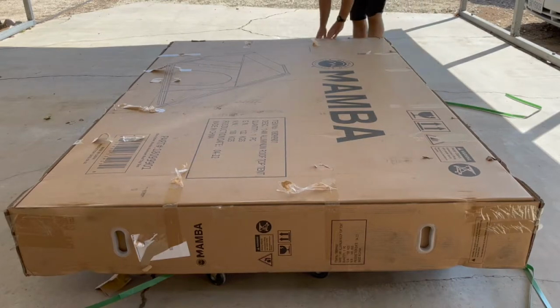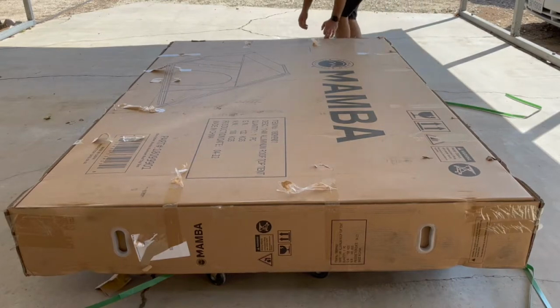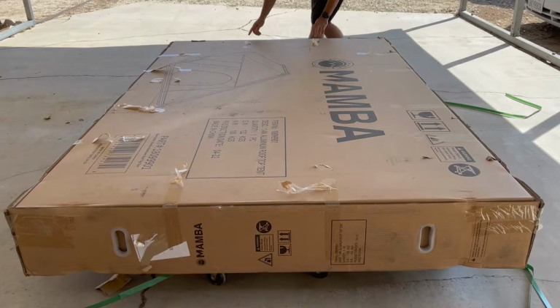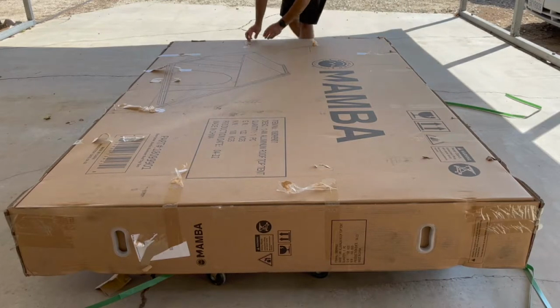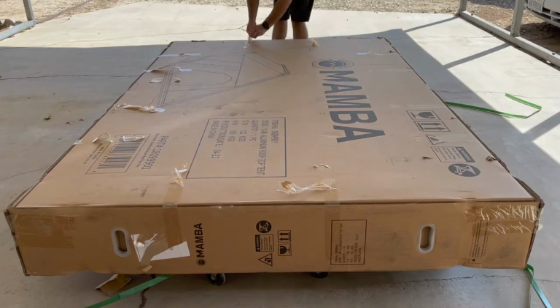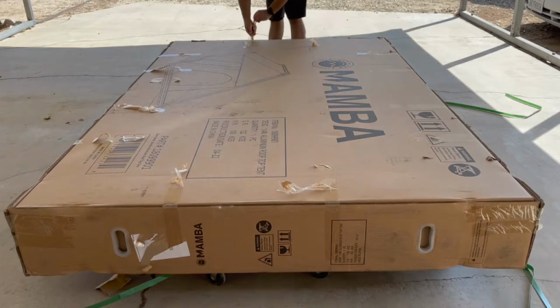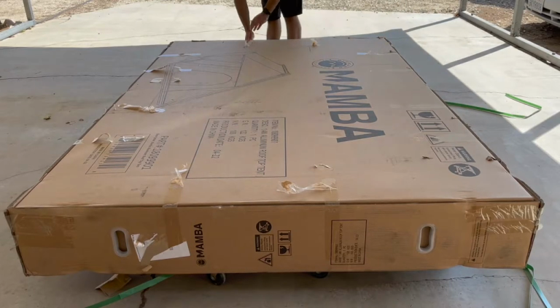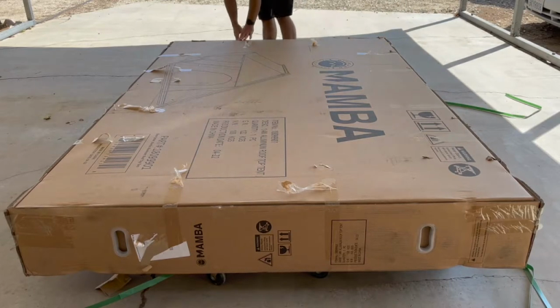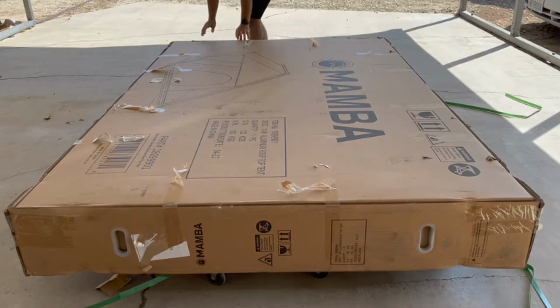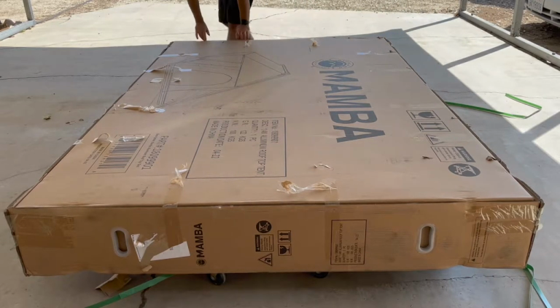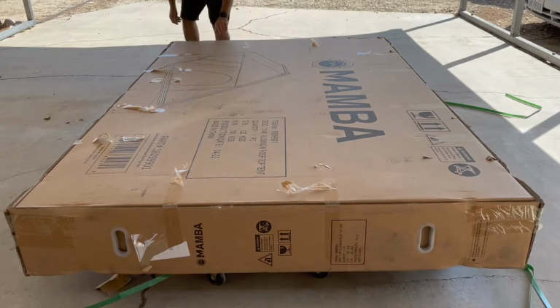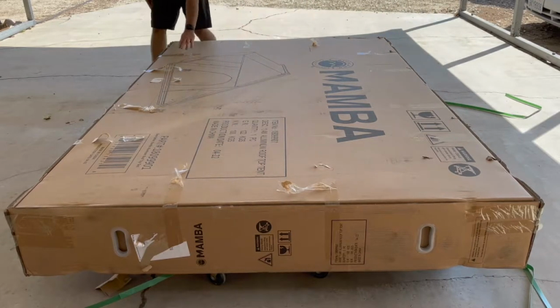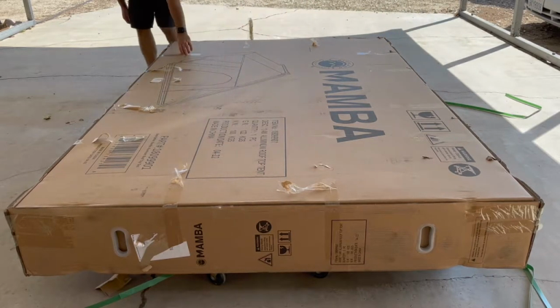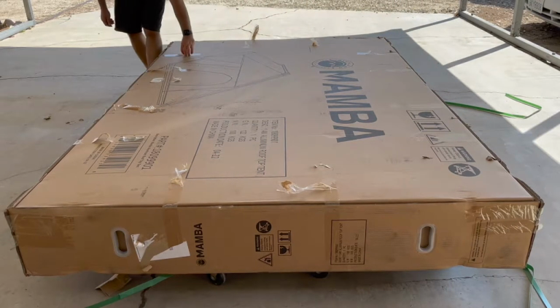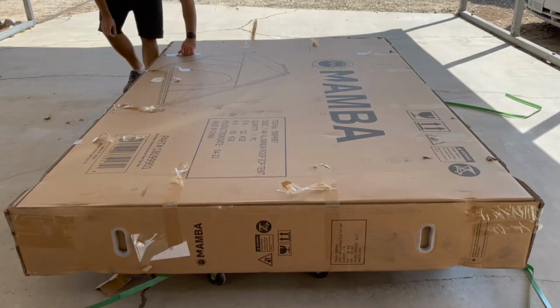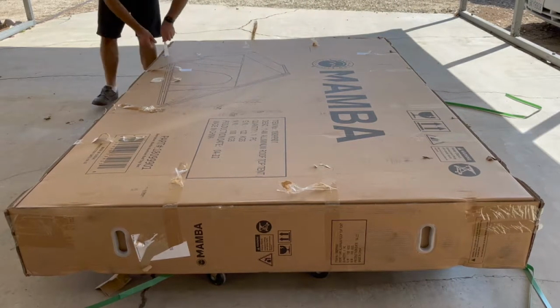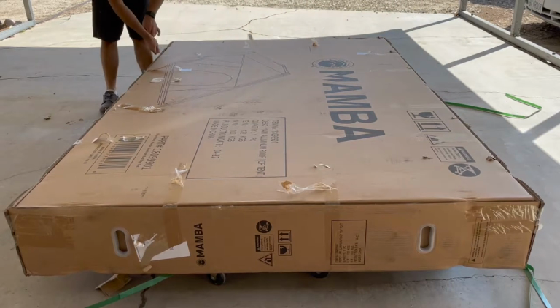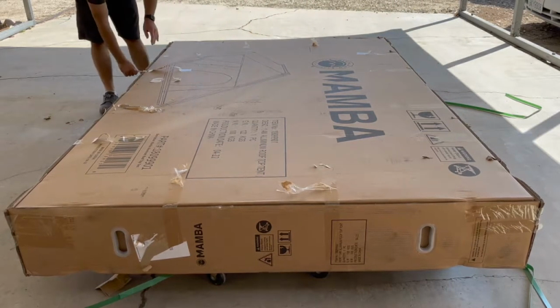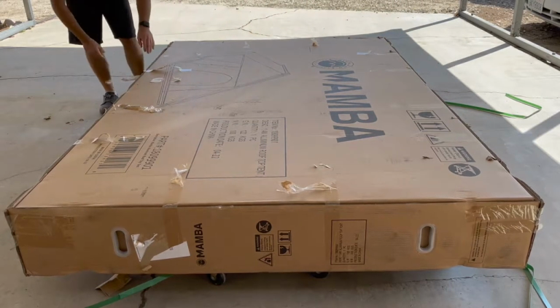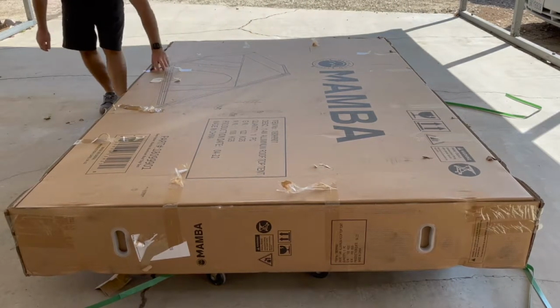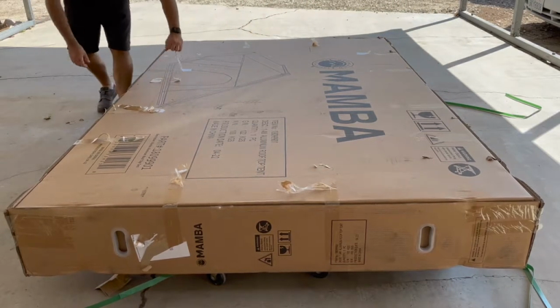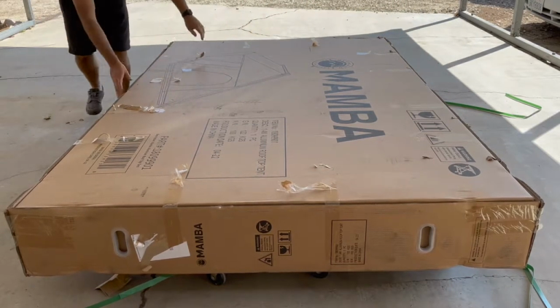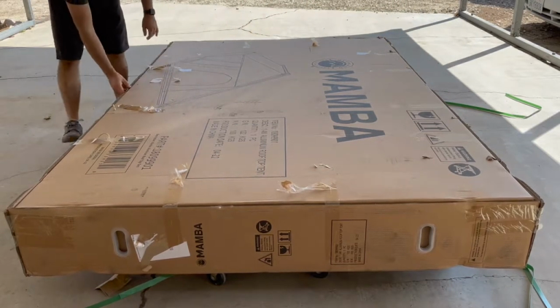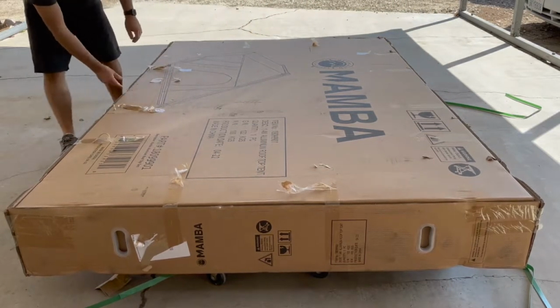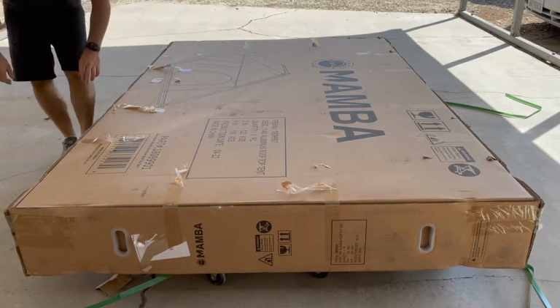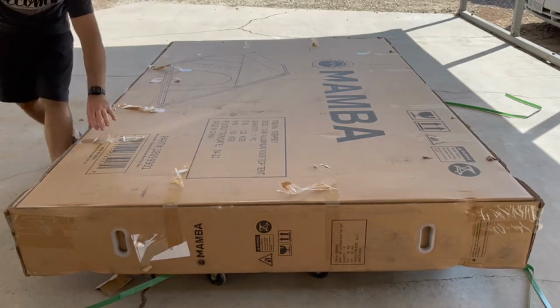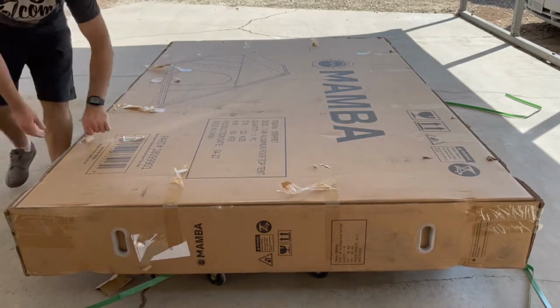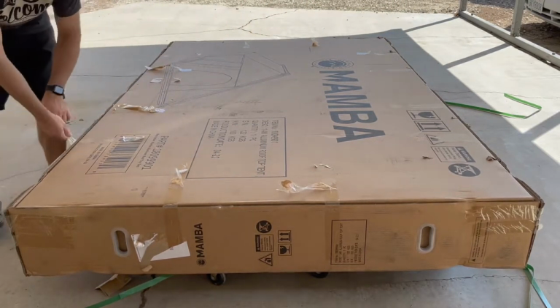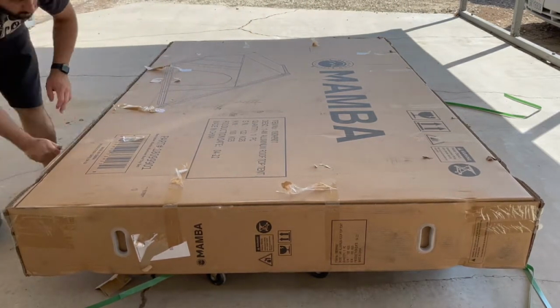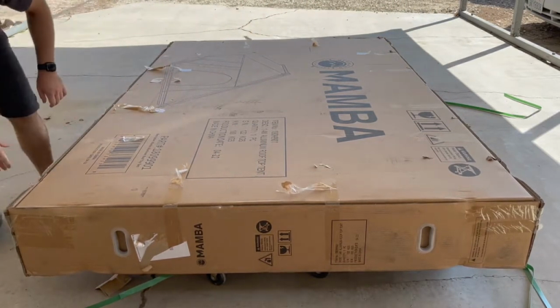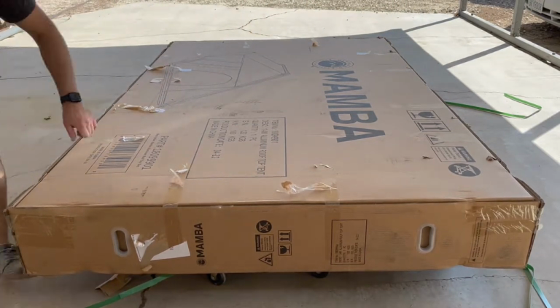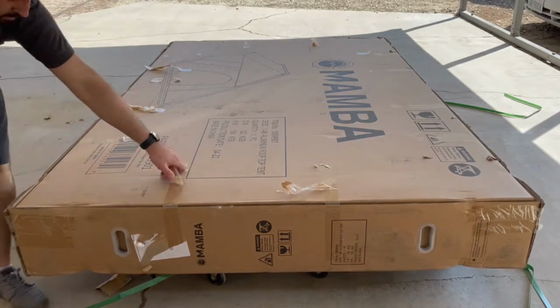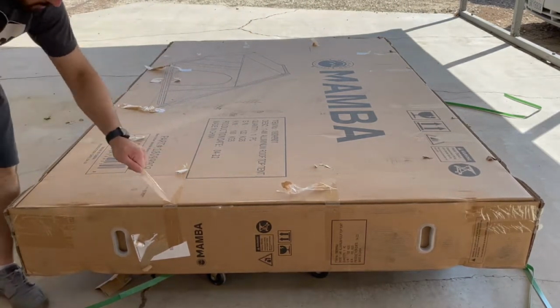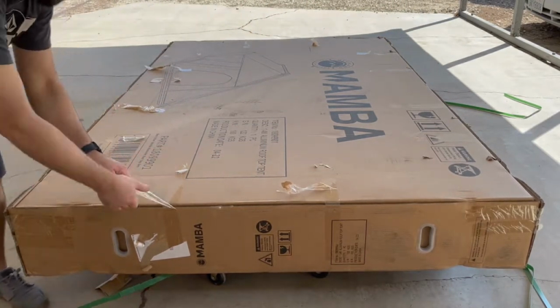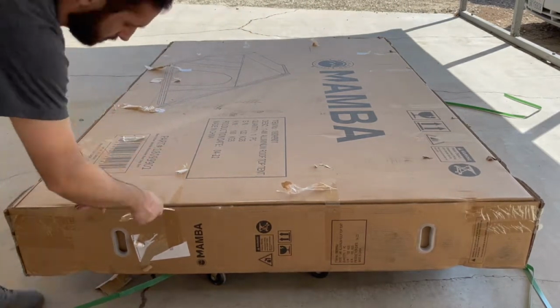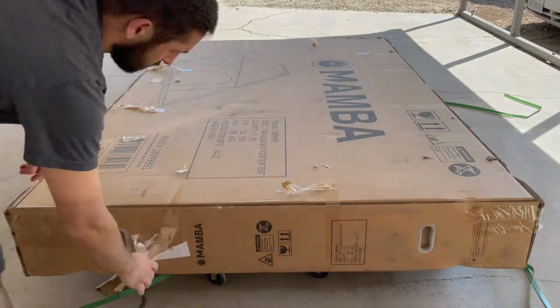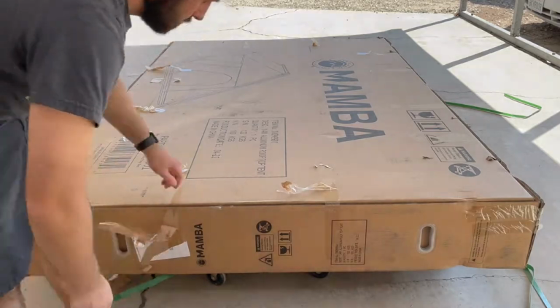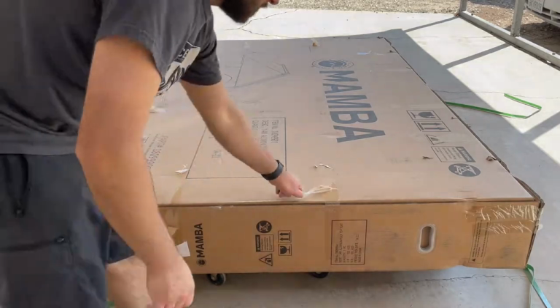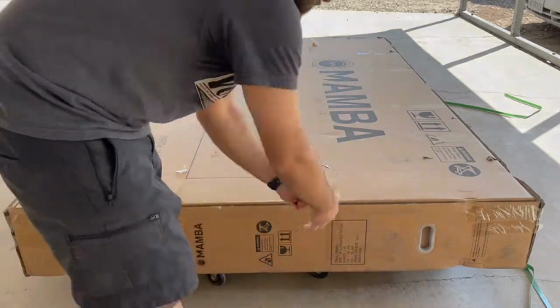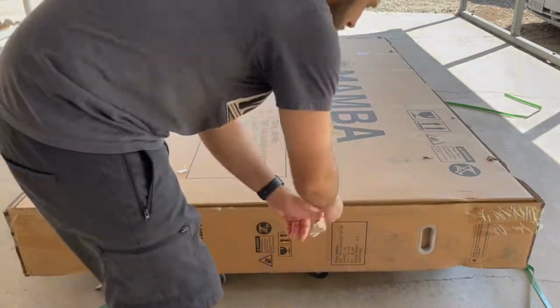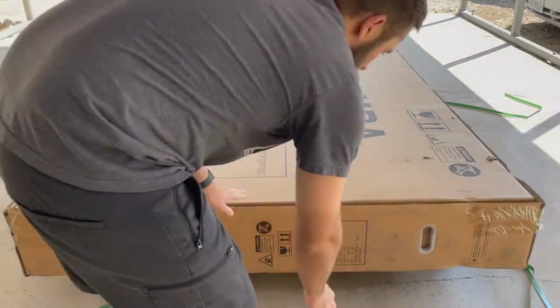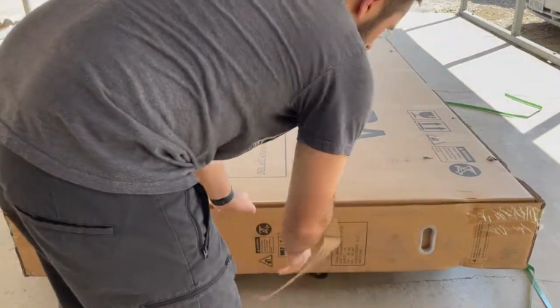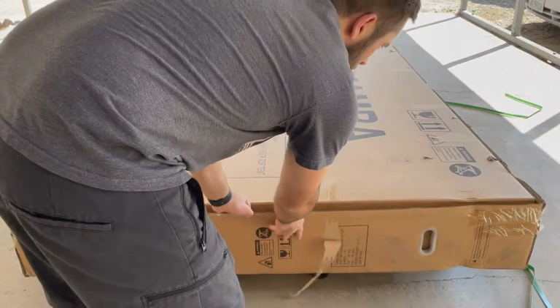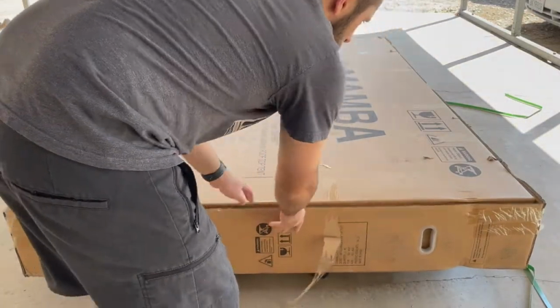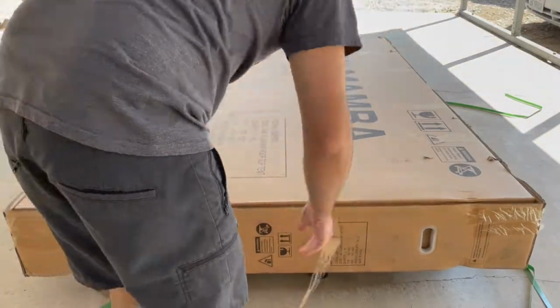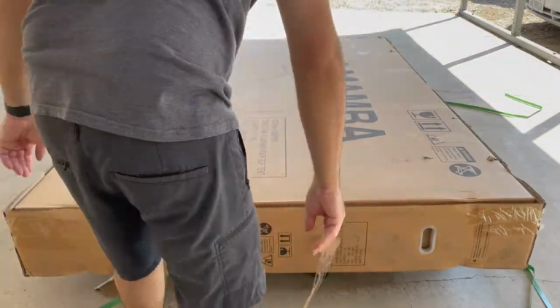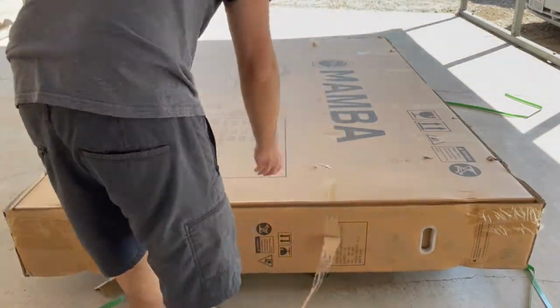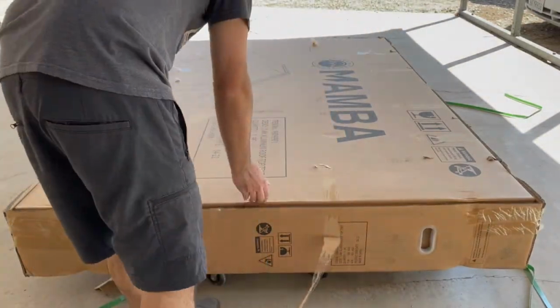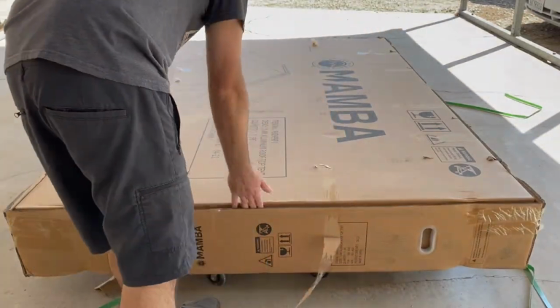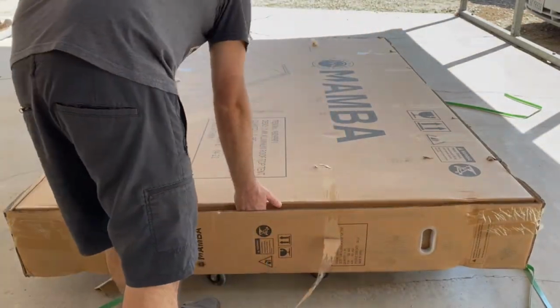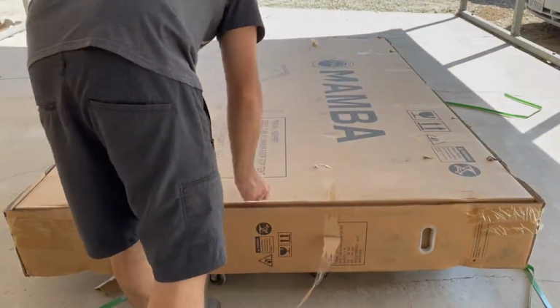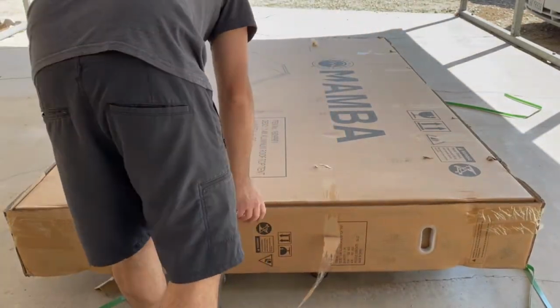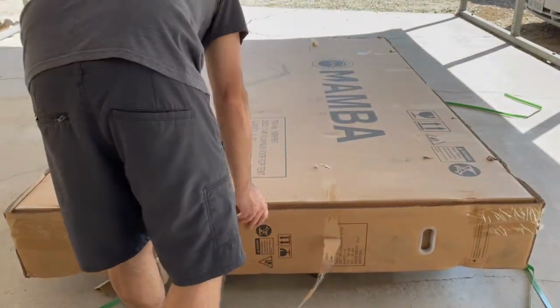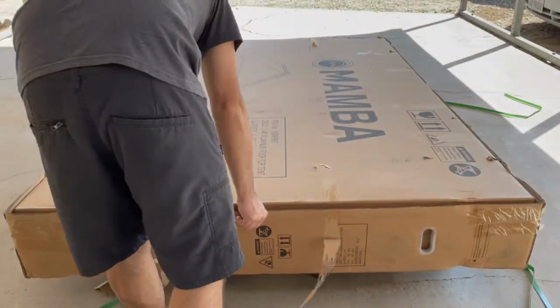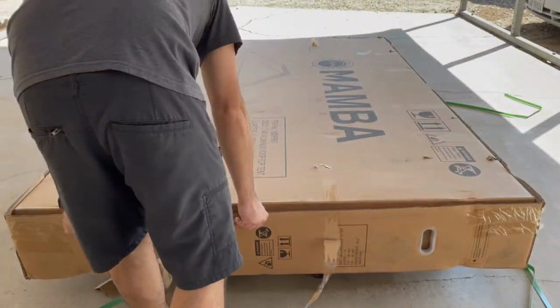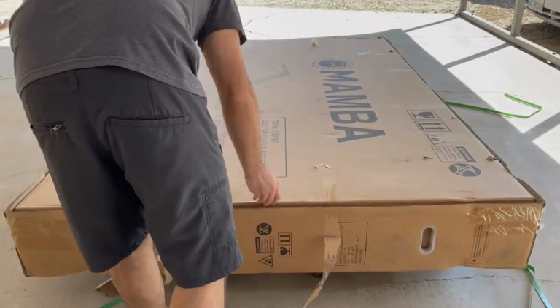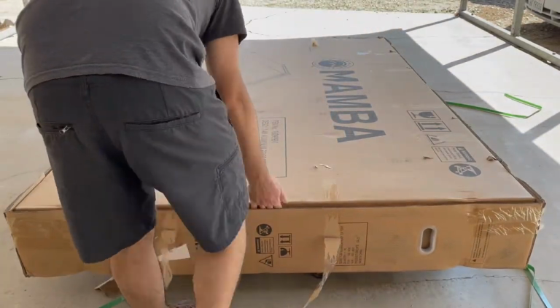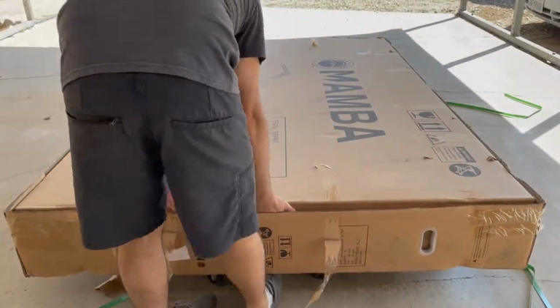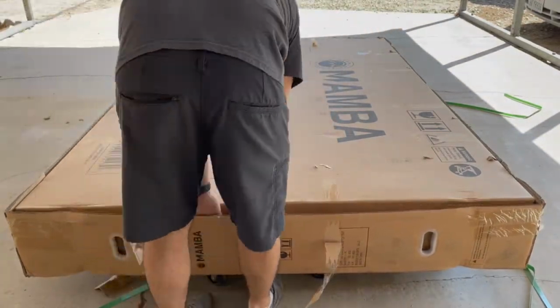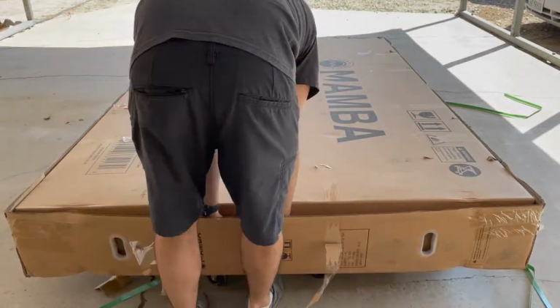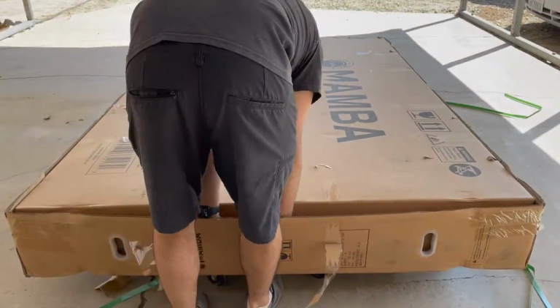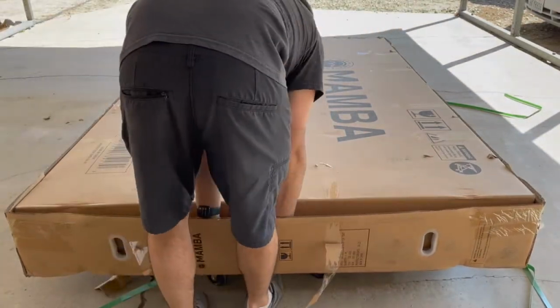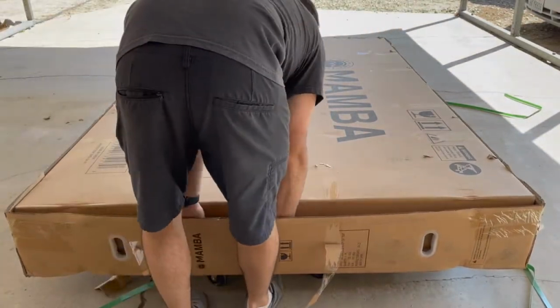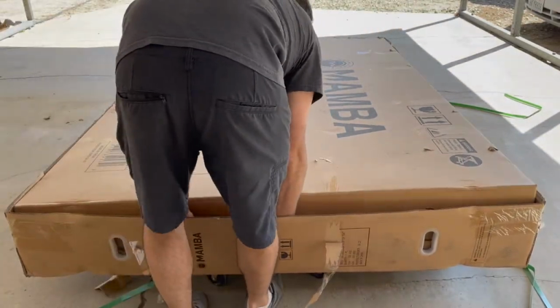I realized after I cut all the straps and tape that the box was upside down, and I needed my brother's help to flip it over right side up.